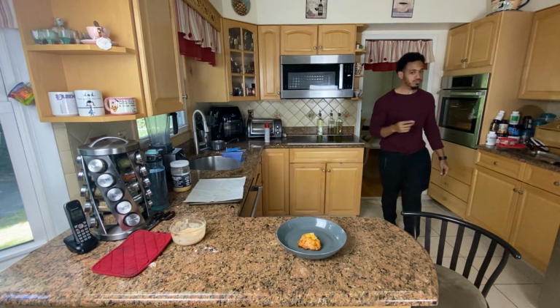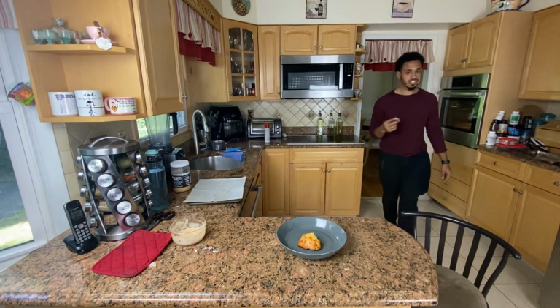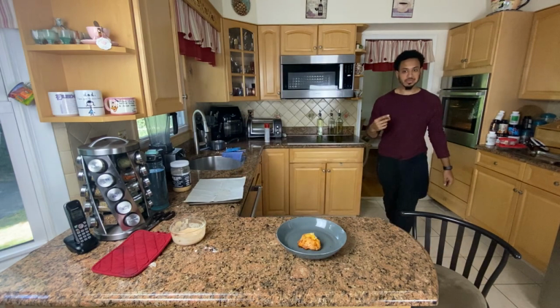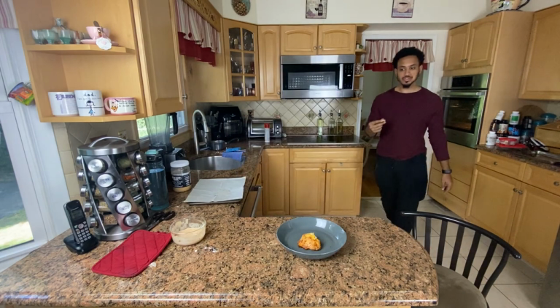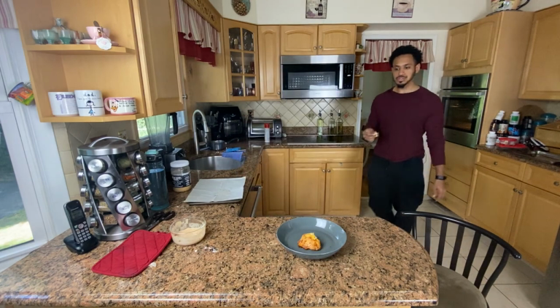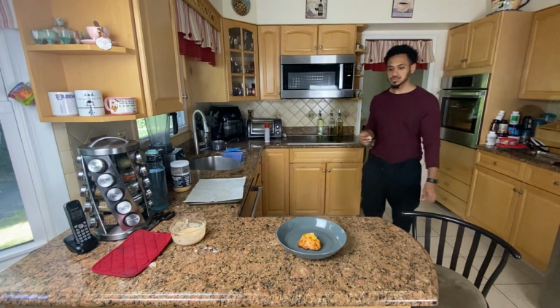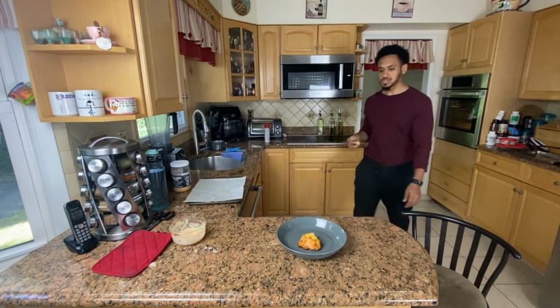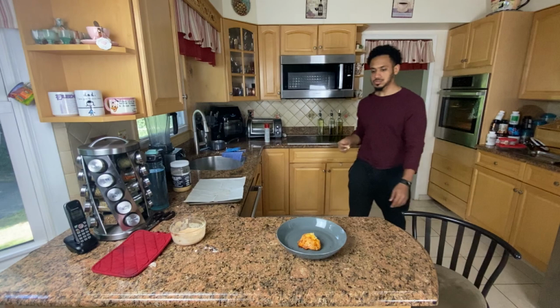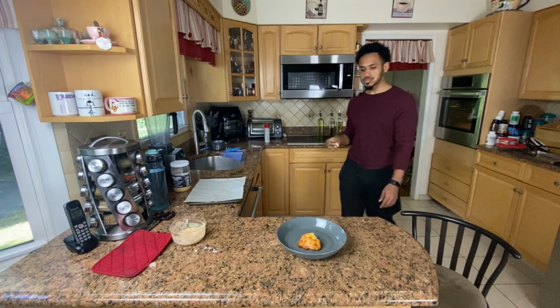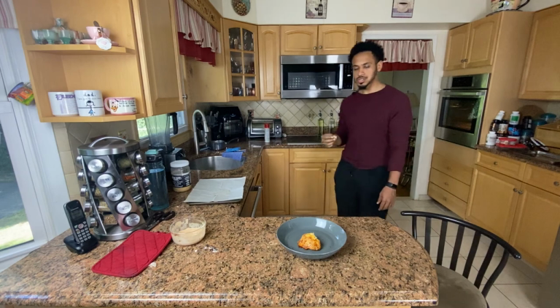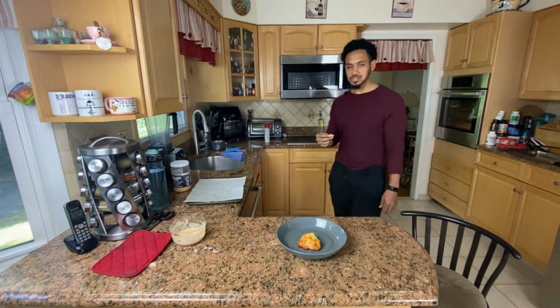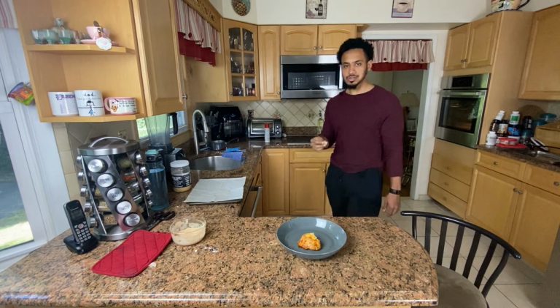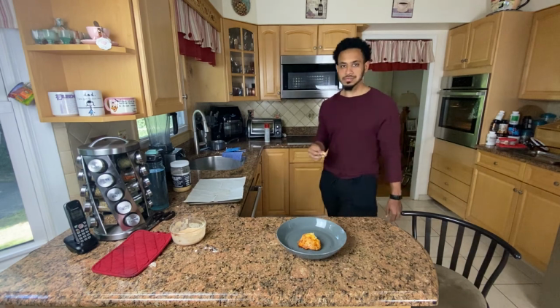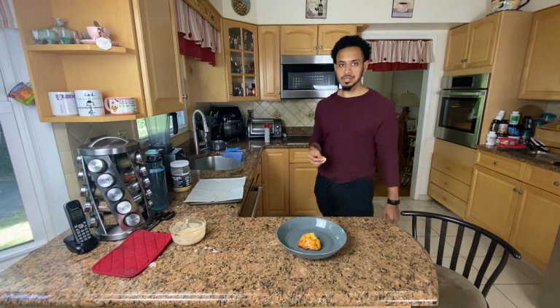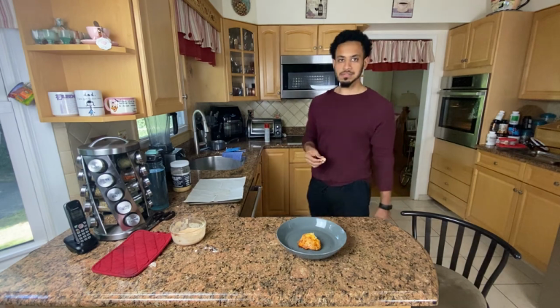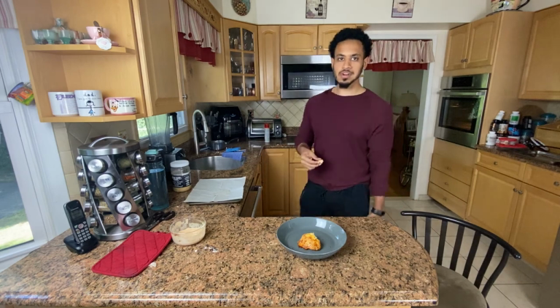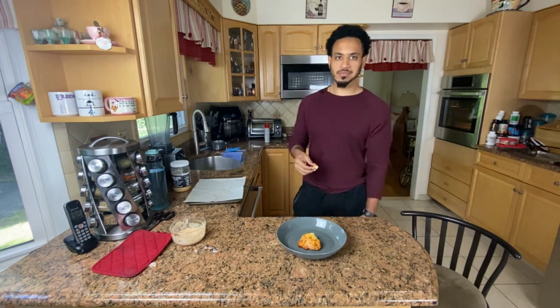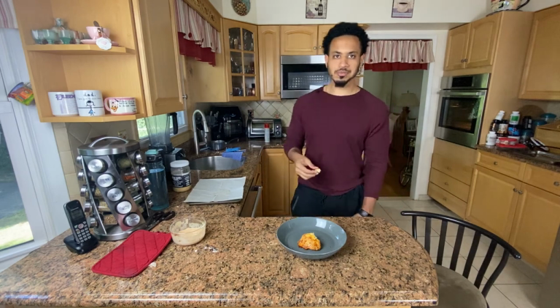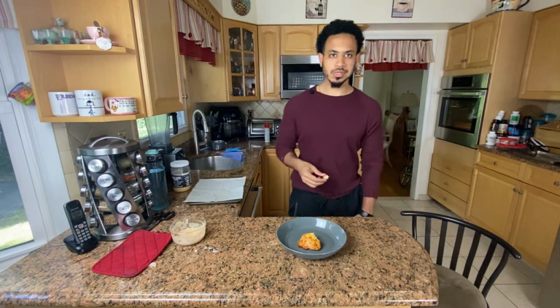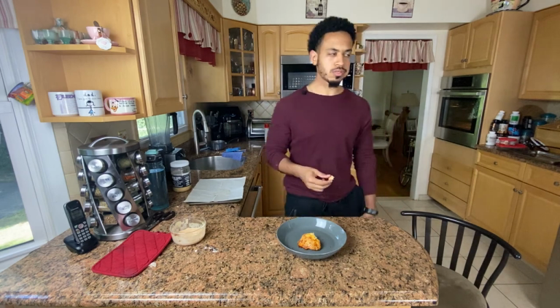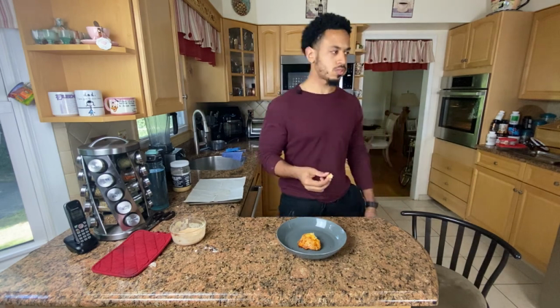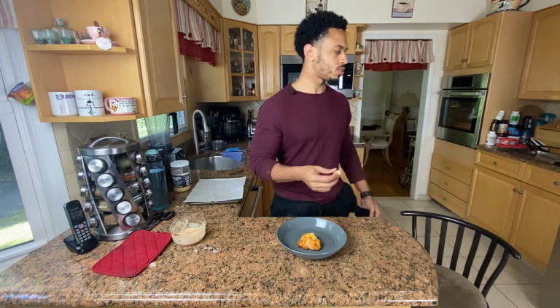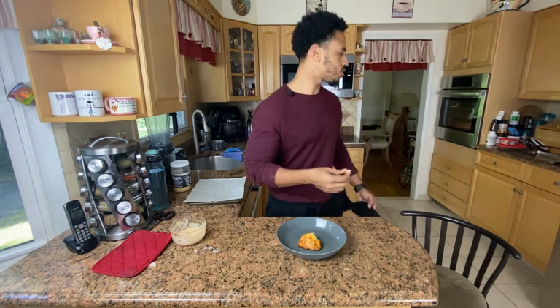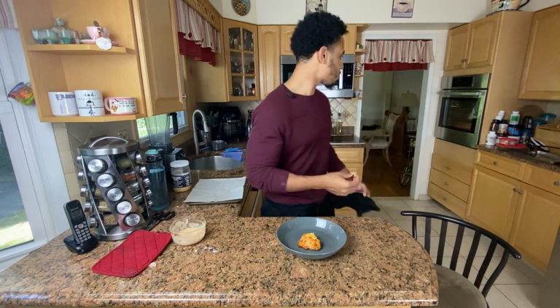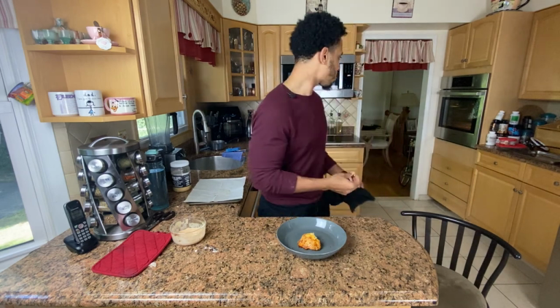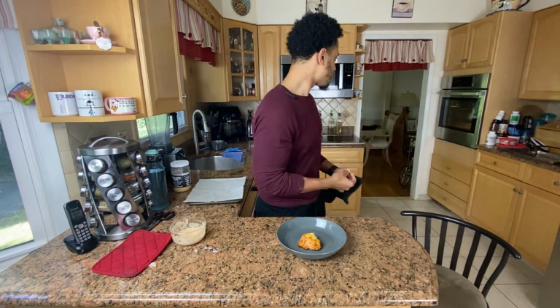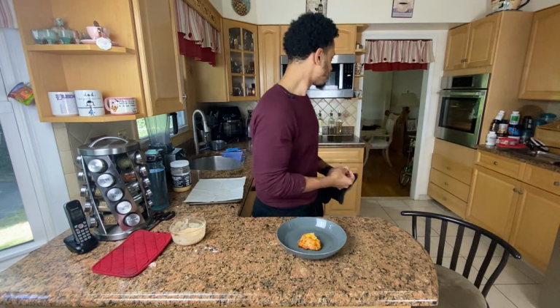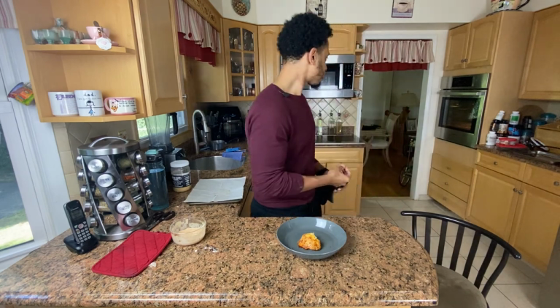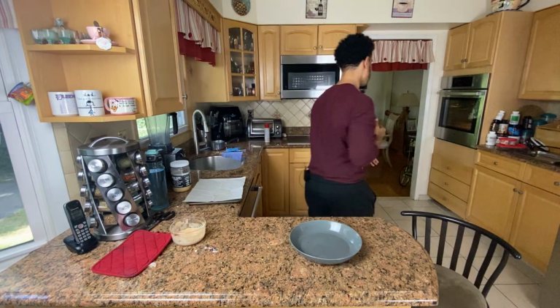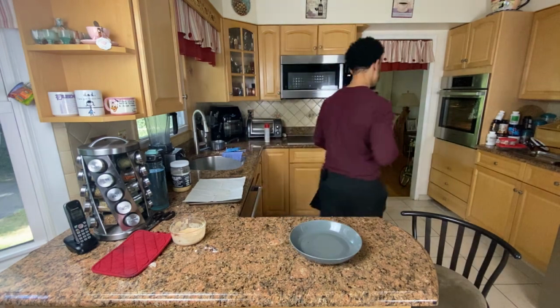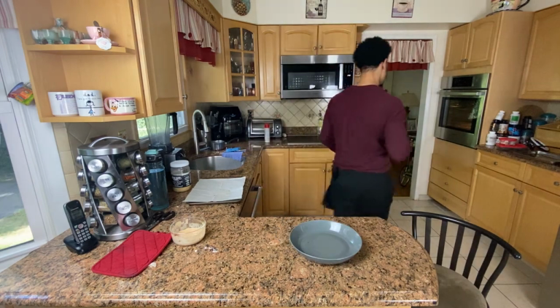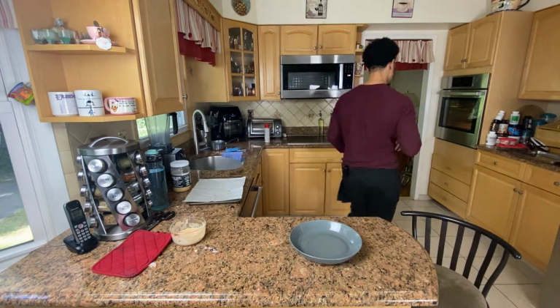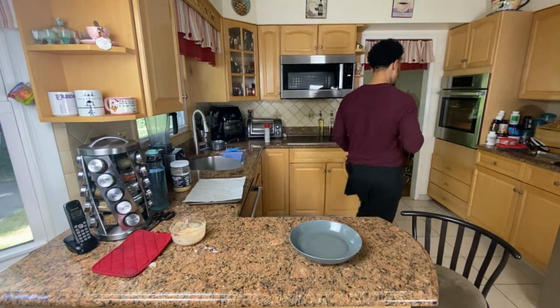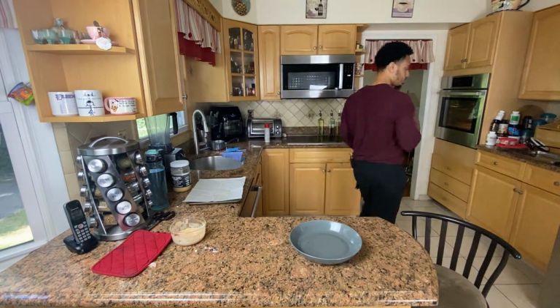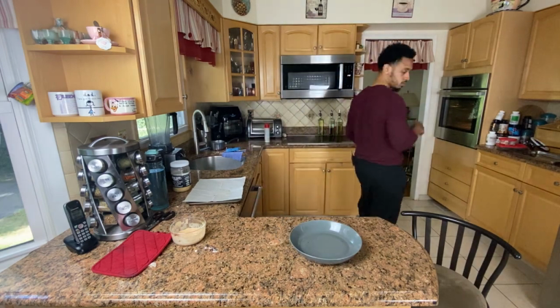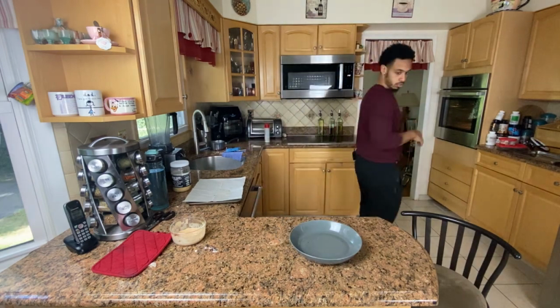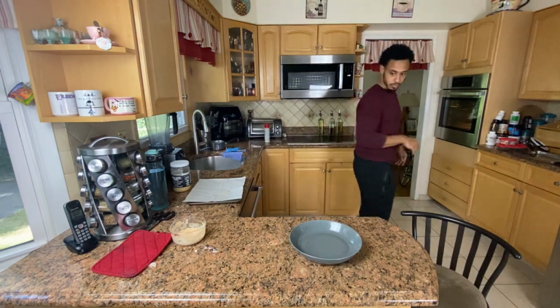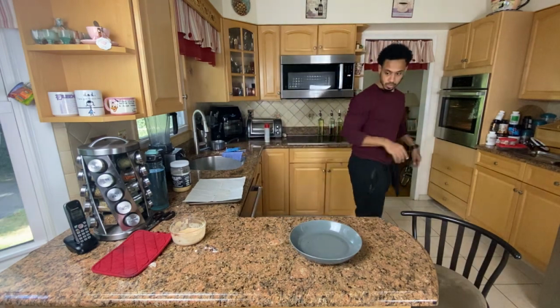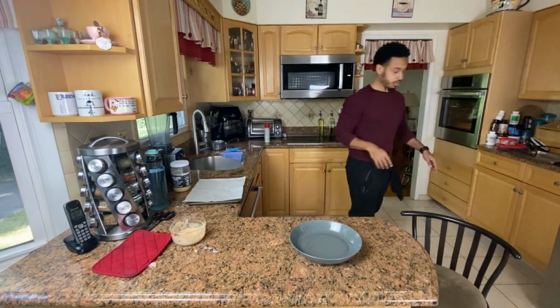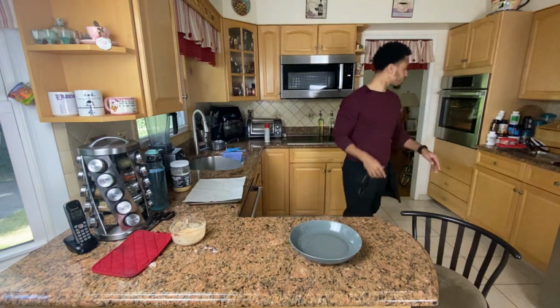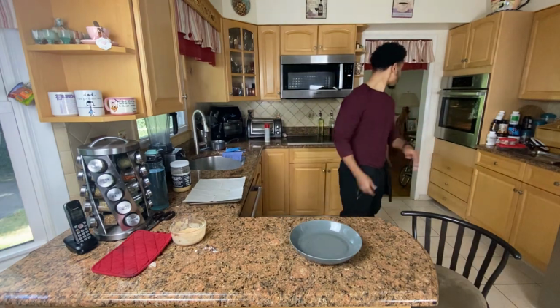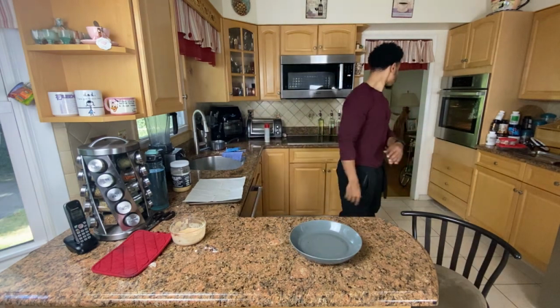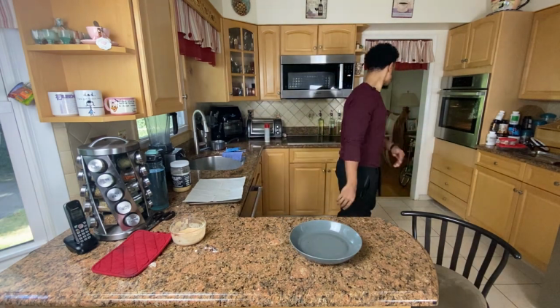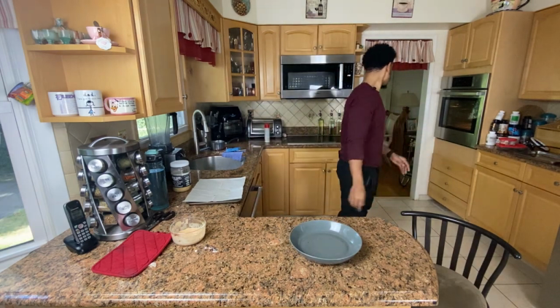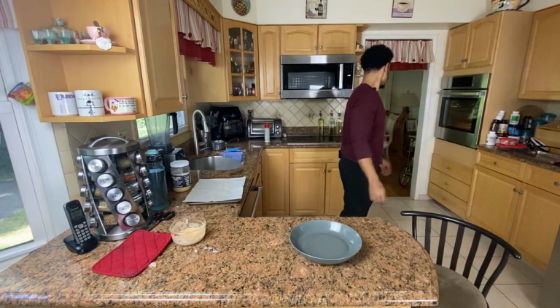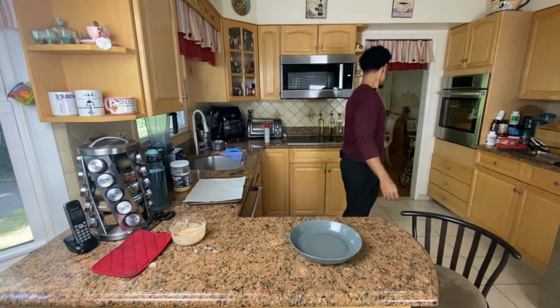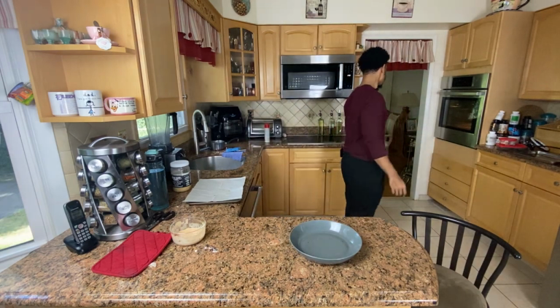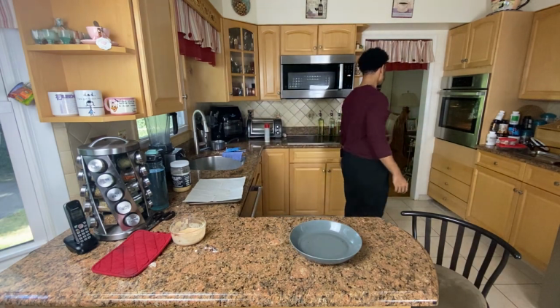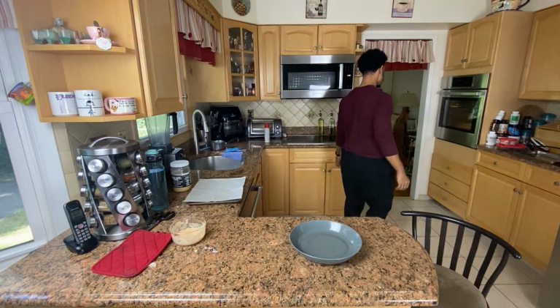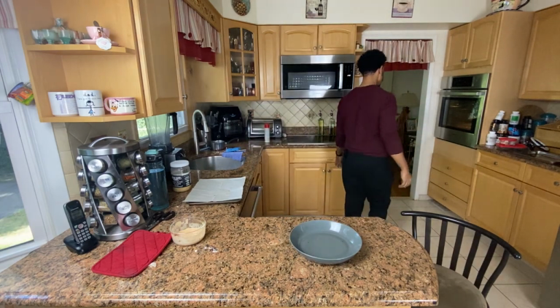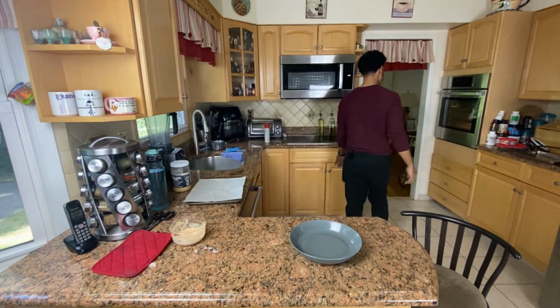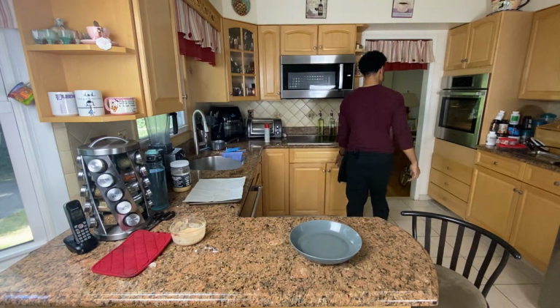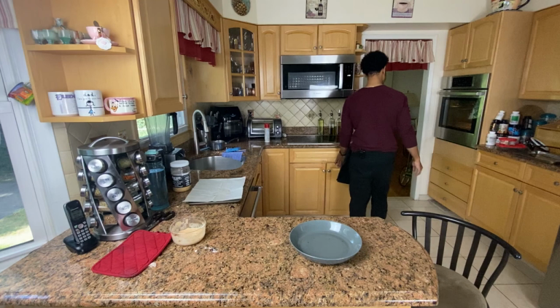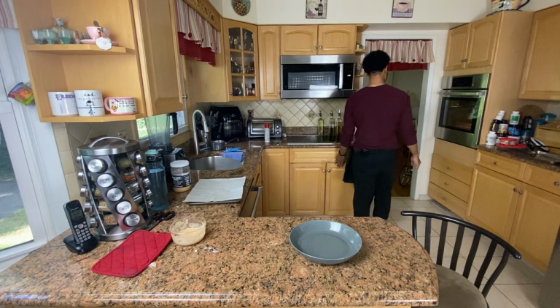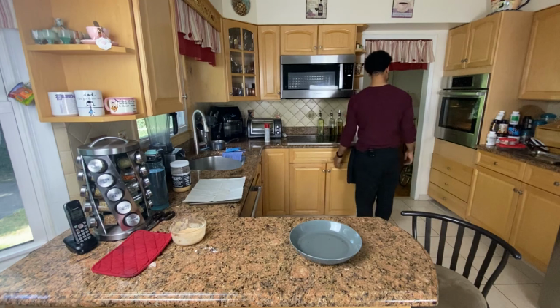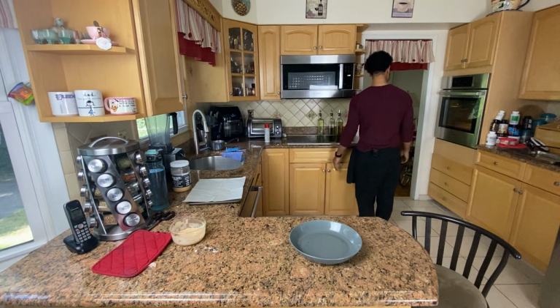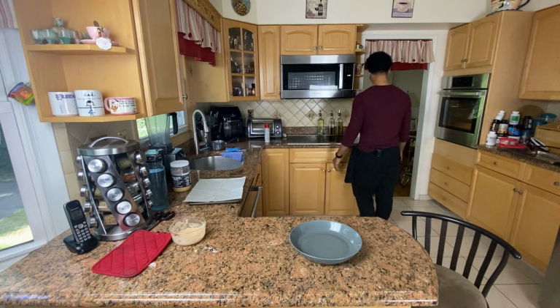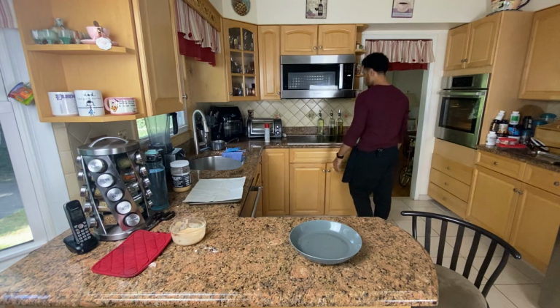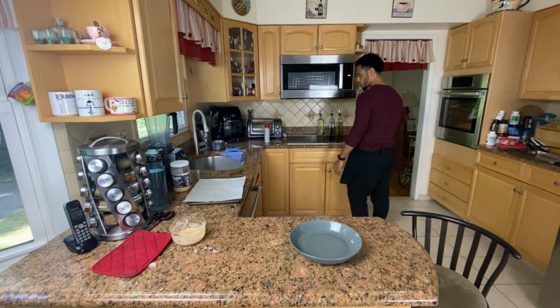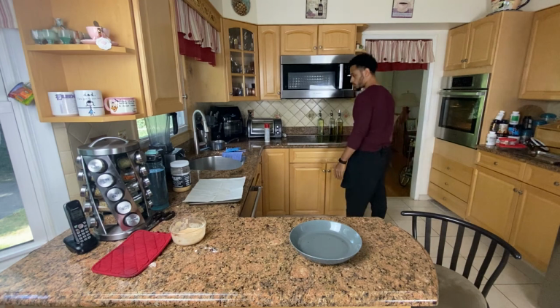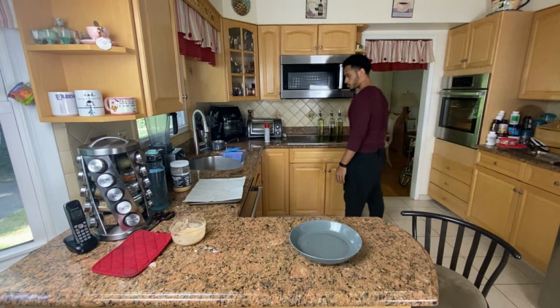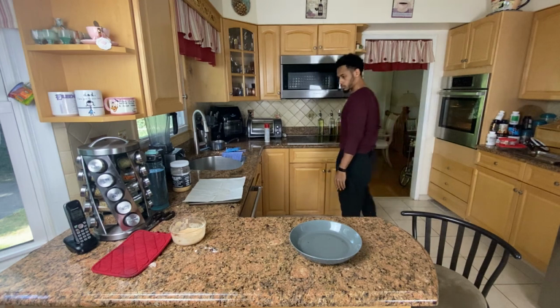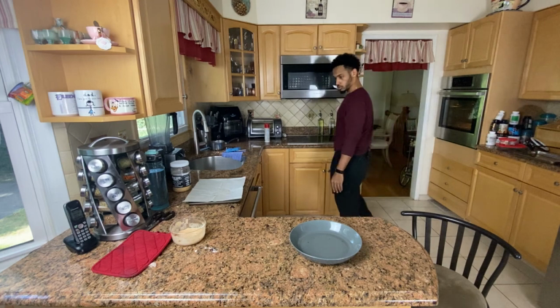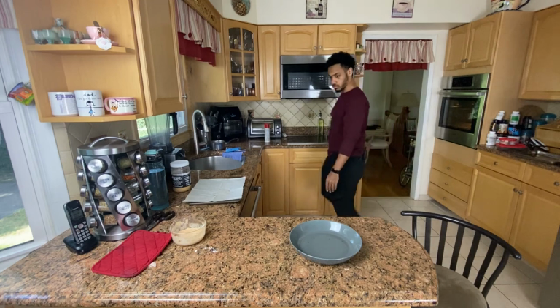It's been 20 minutes. I'm going to let it go for like five more minutes and then take it out. This is now coming out — it's been 30 minutes.